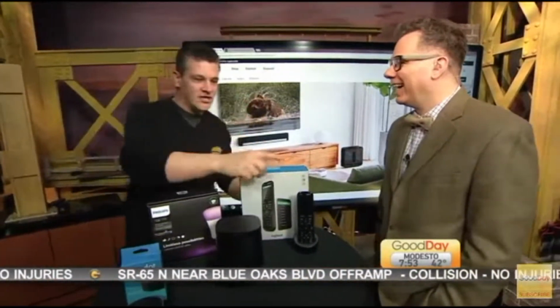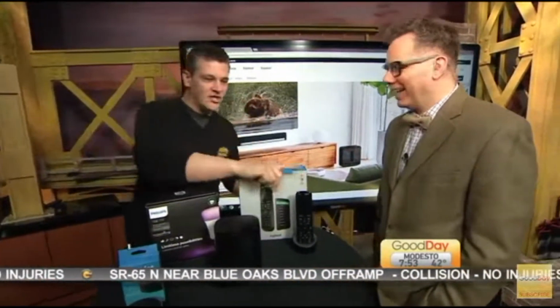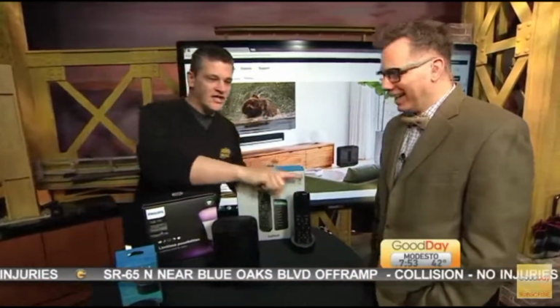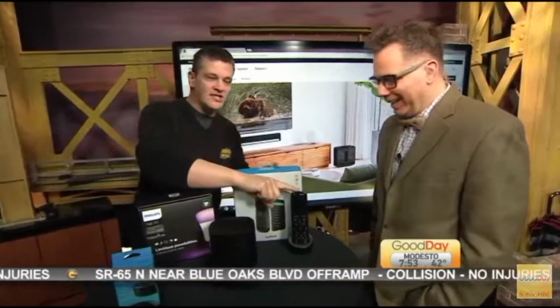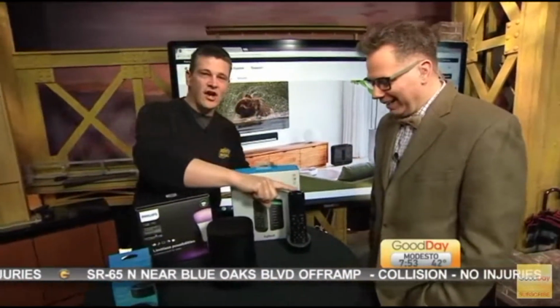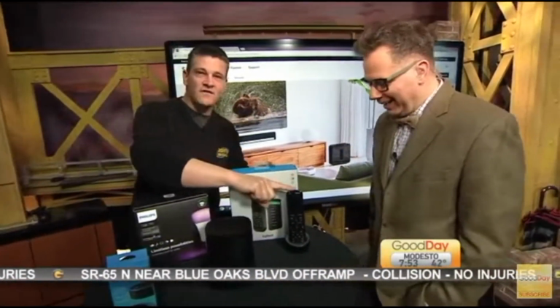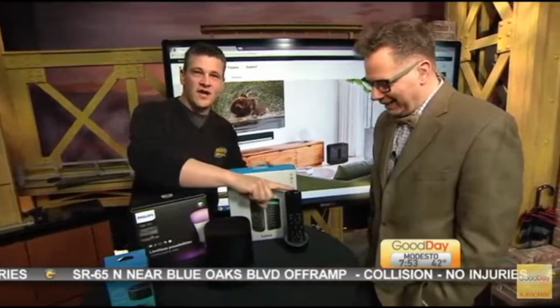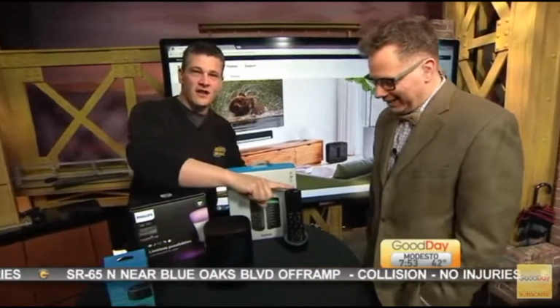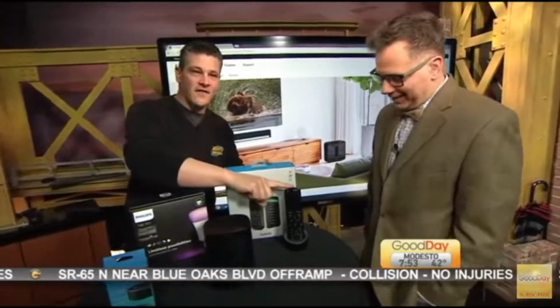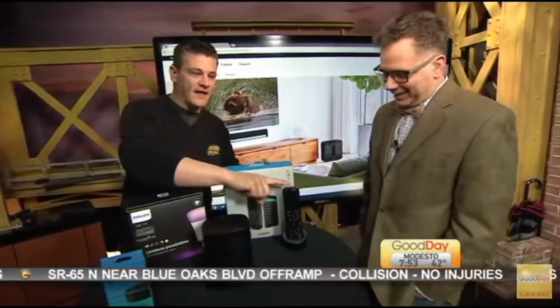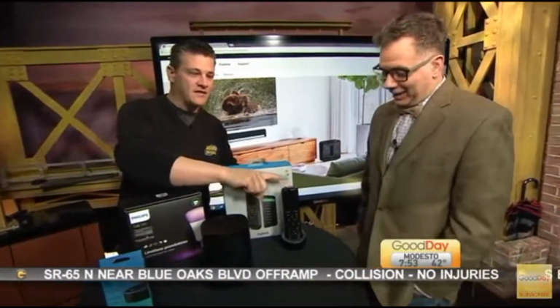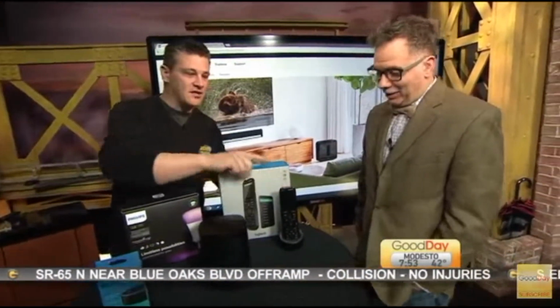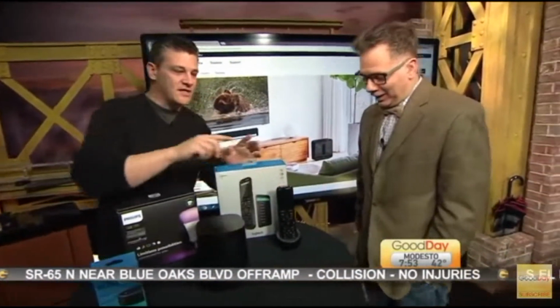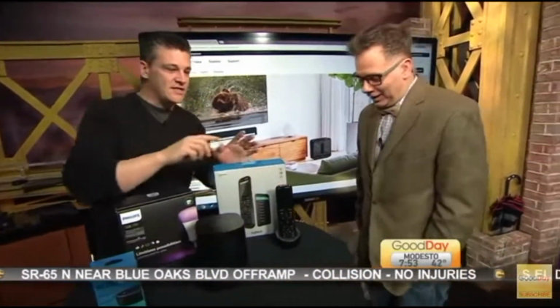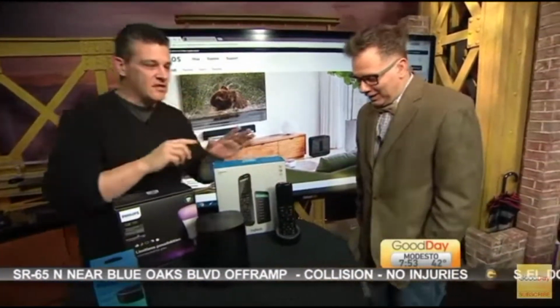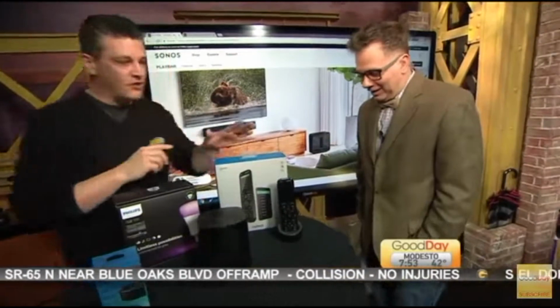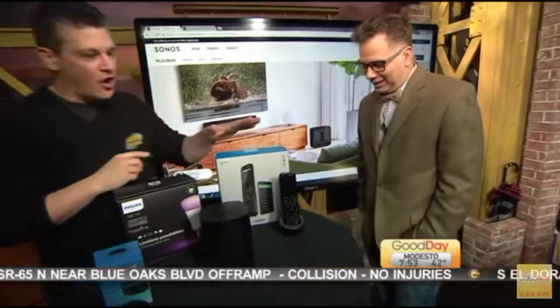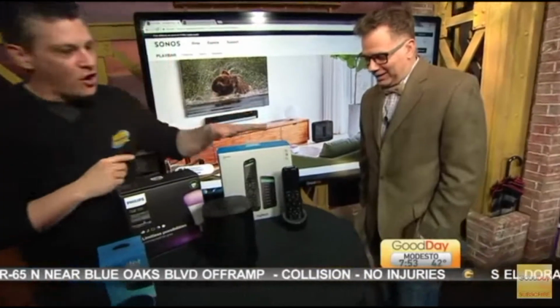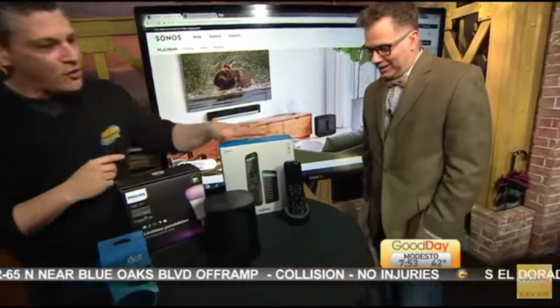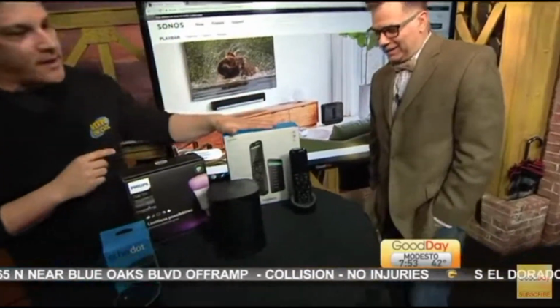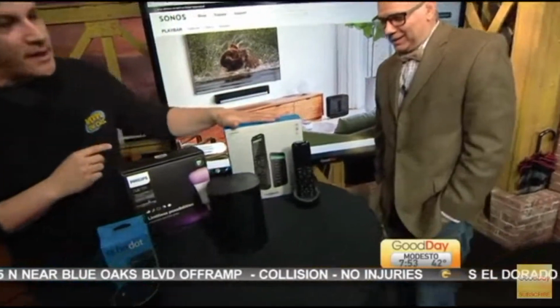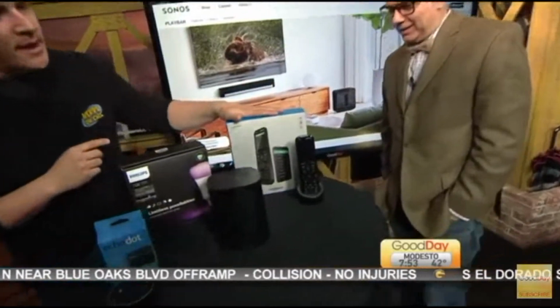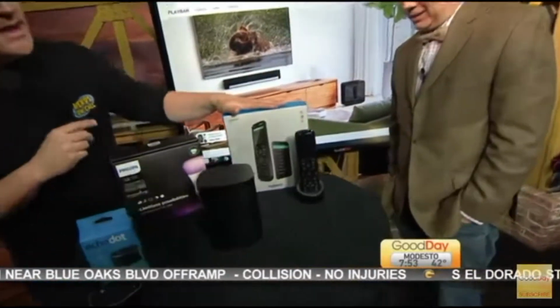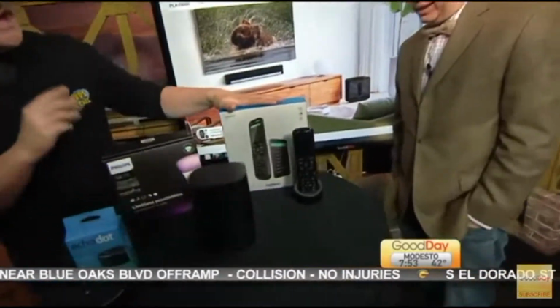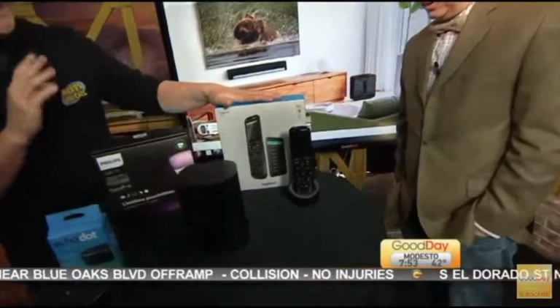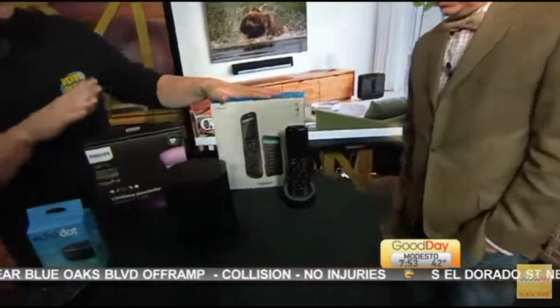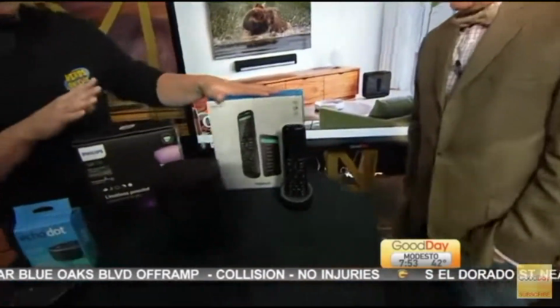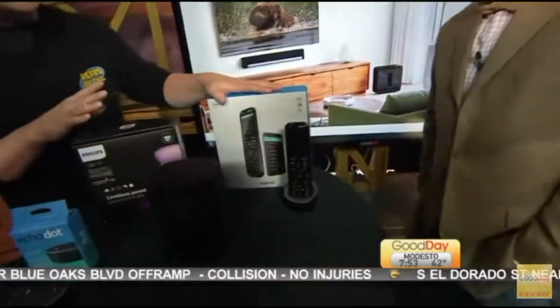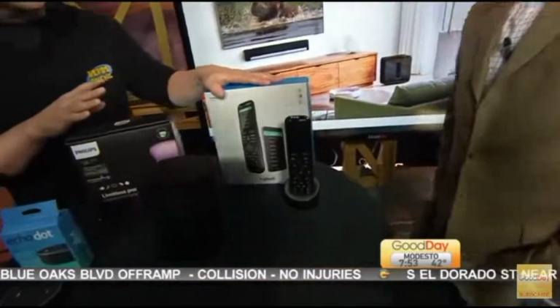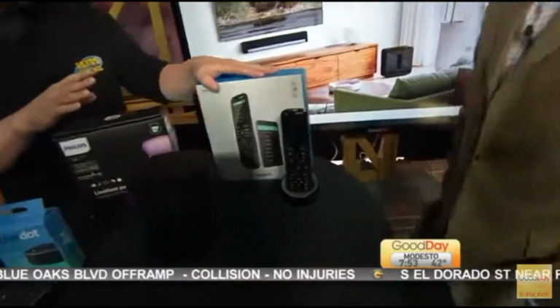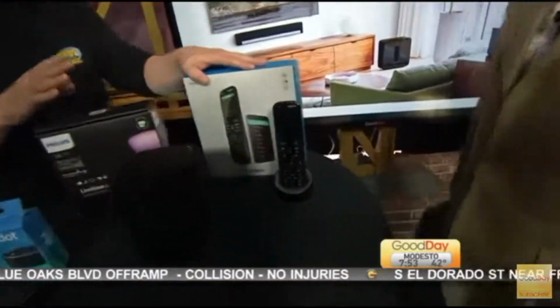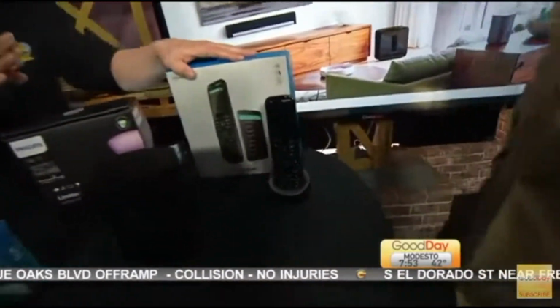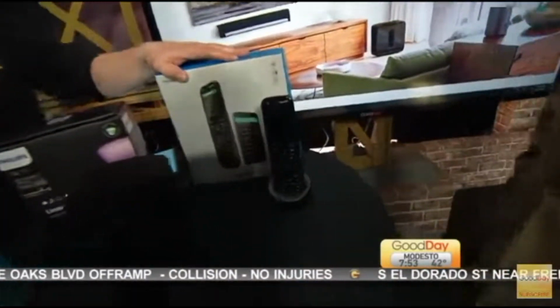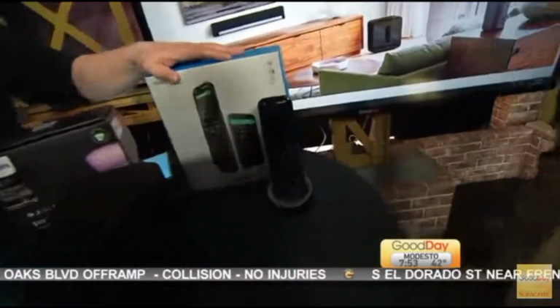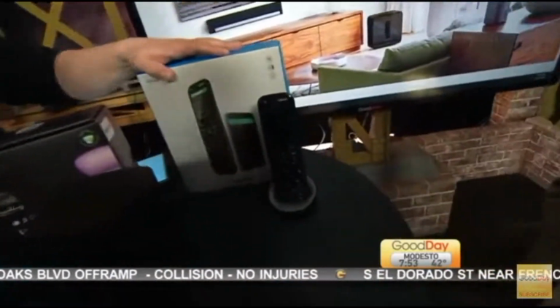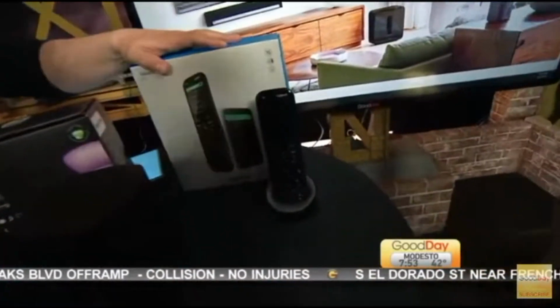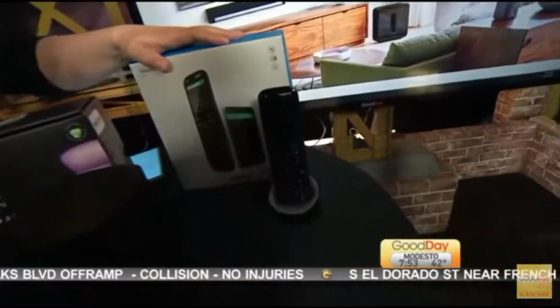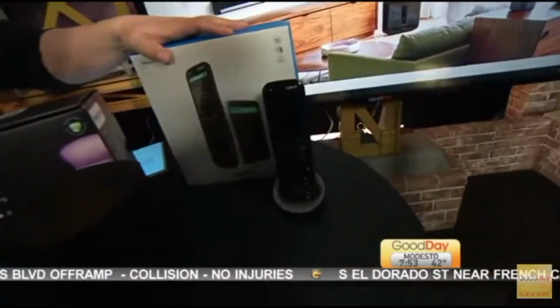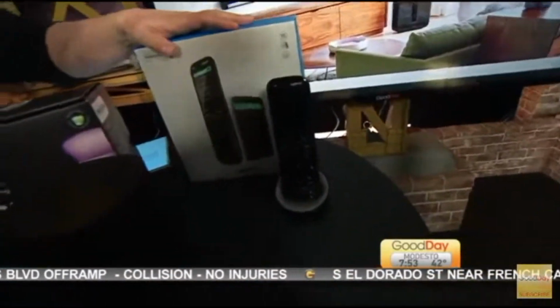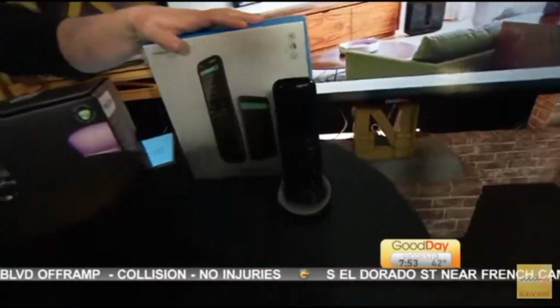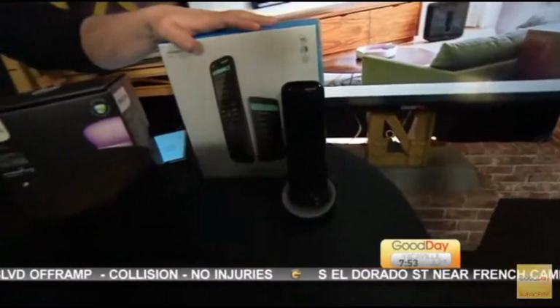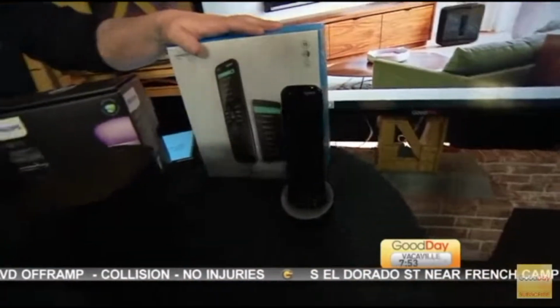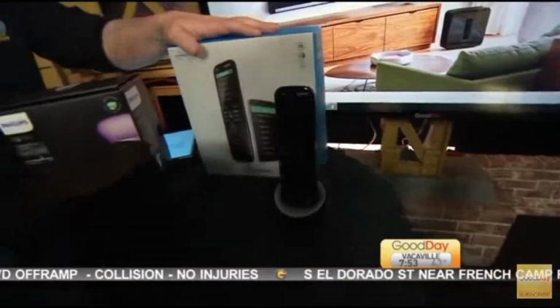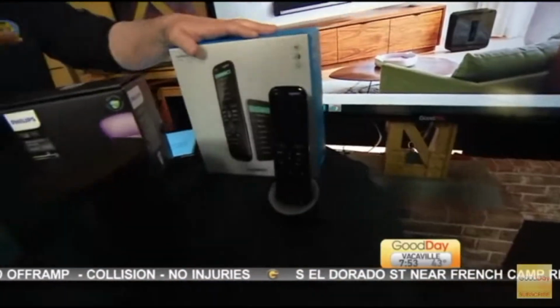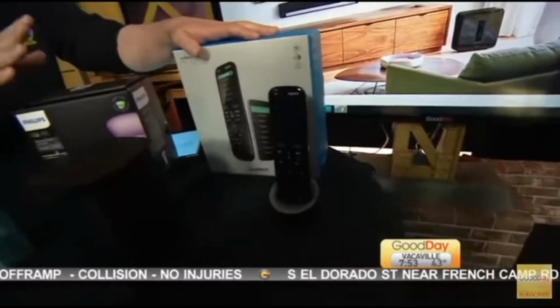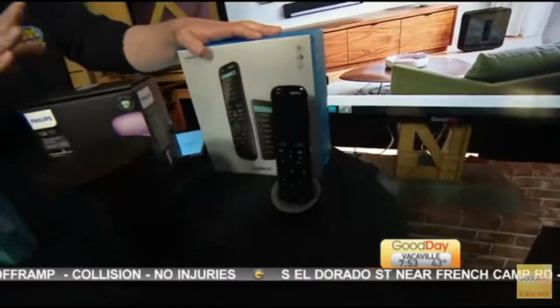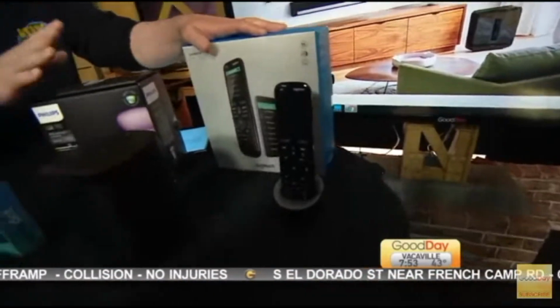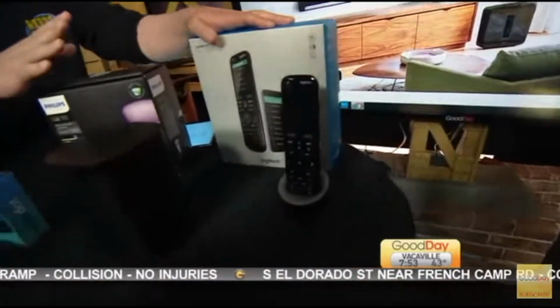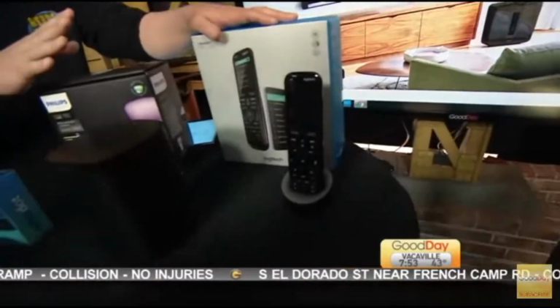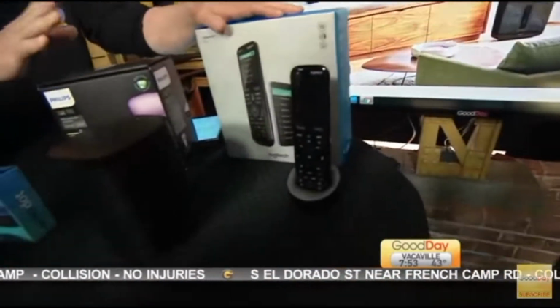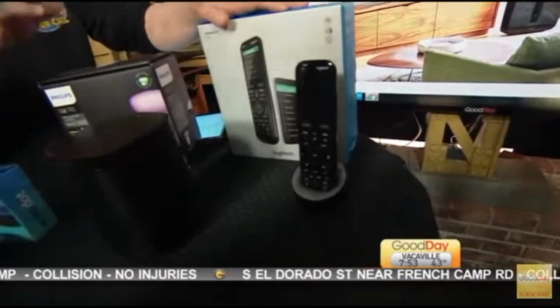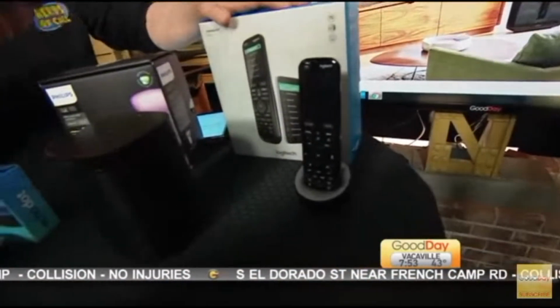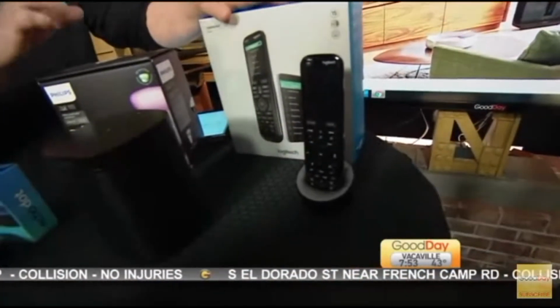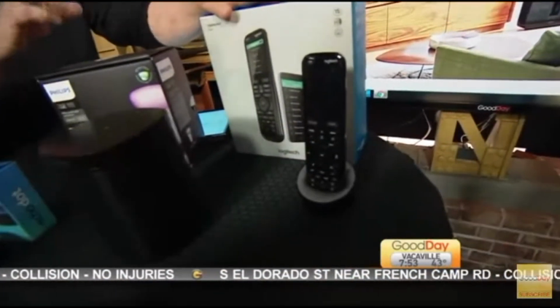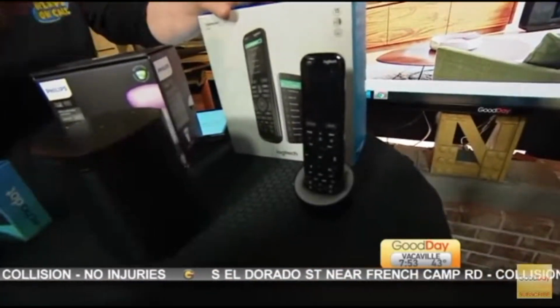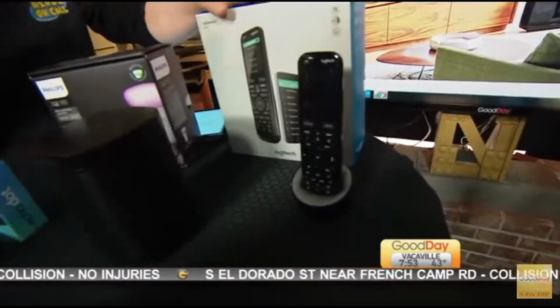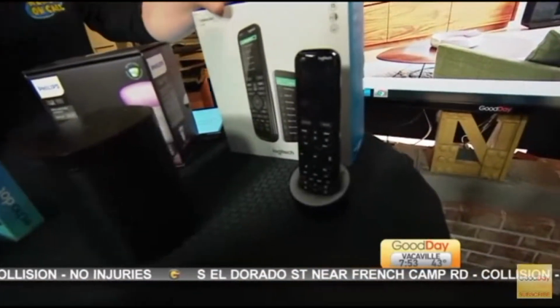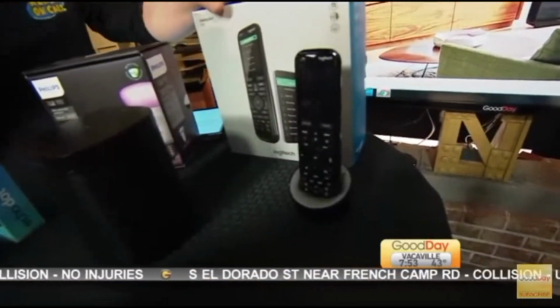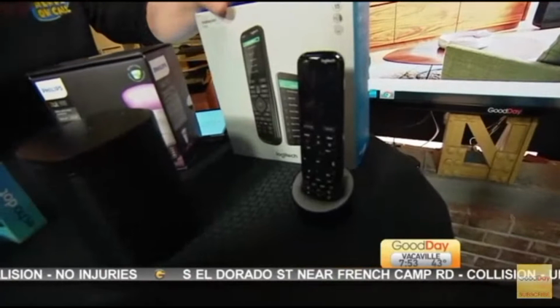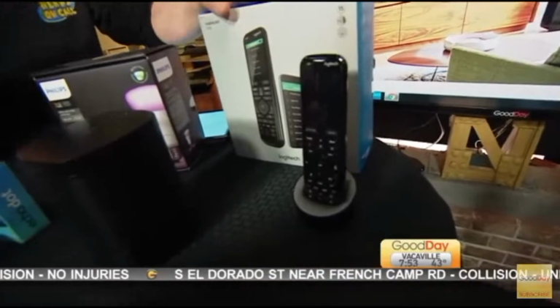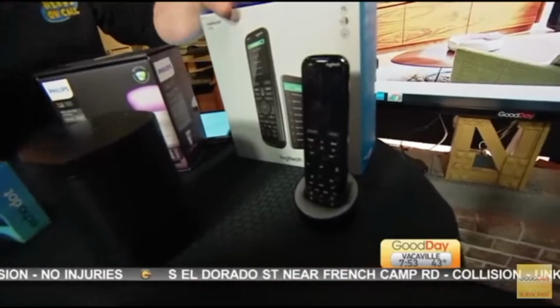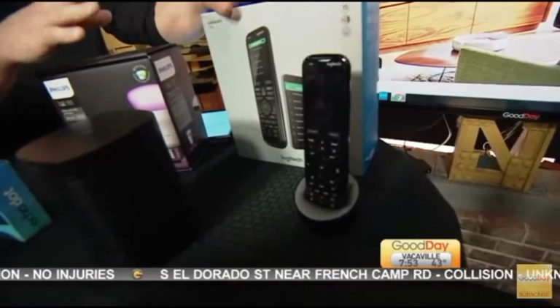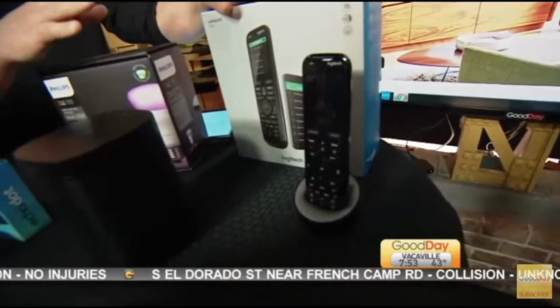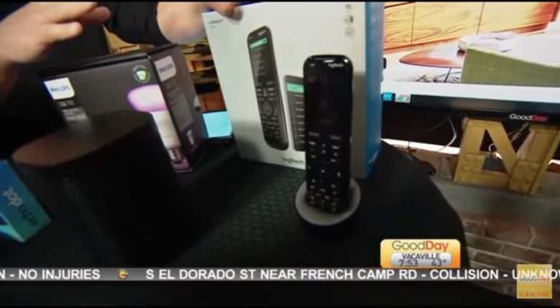So this solves all of that. This is called the Harmony Elite. It's a little pricey — it's $350 bucks. But it will save your life.